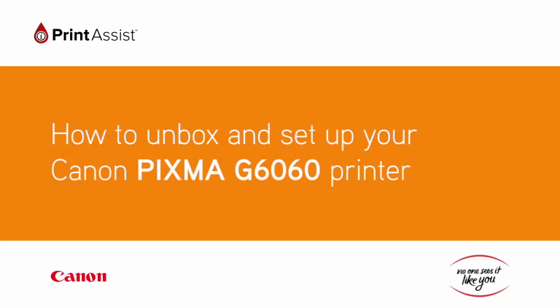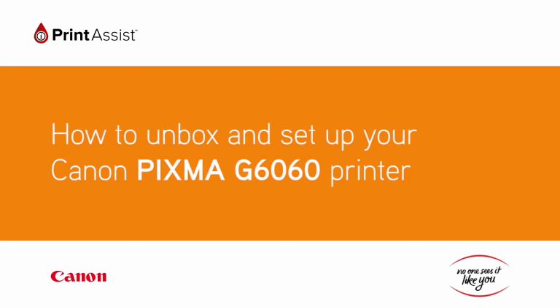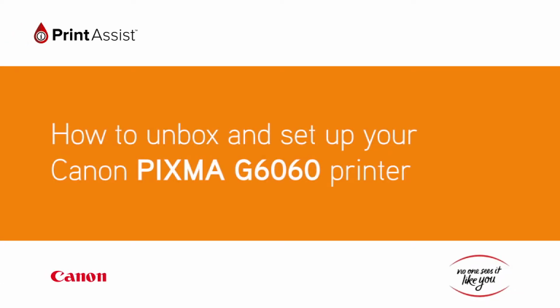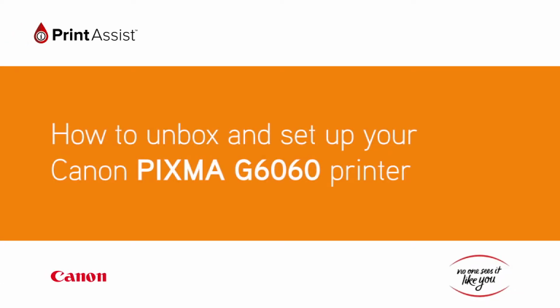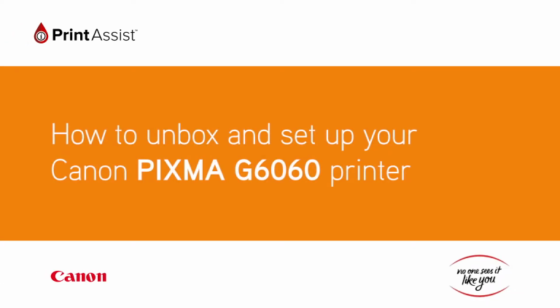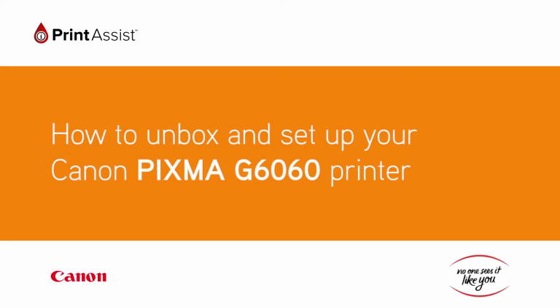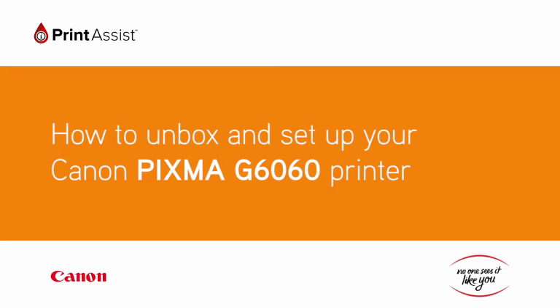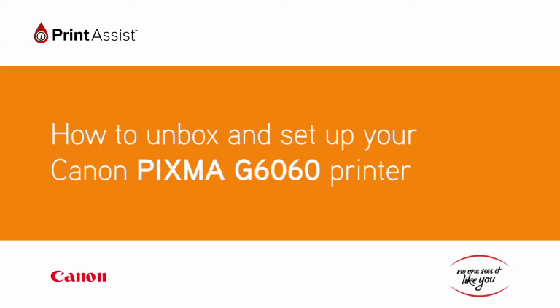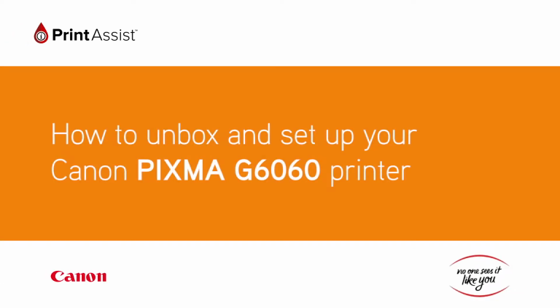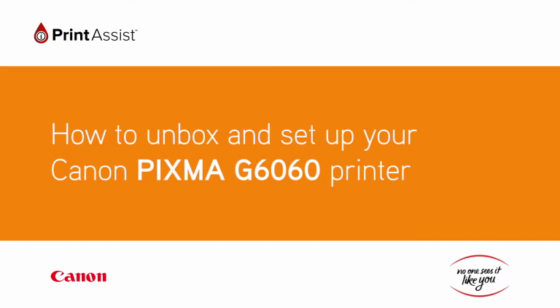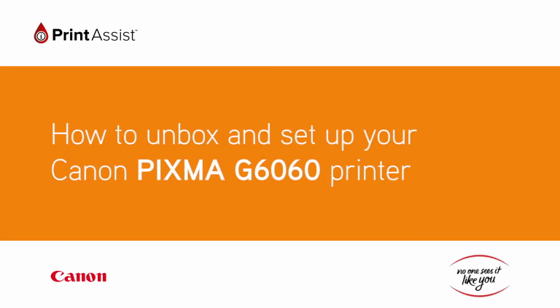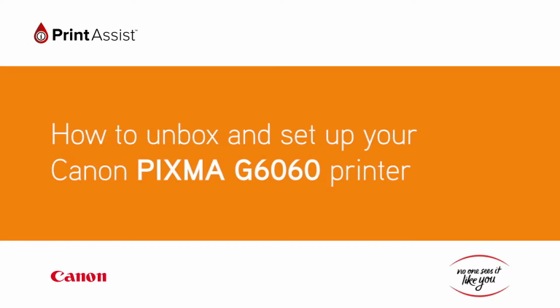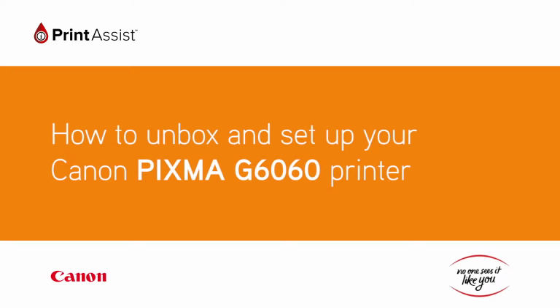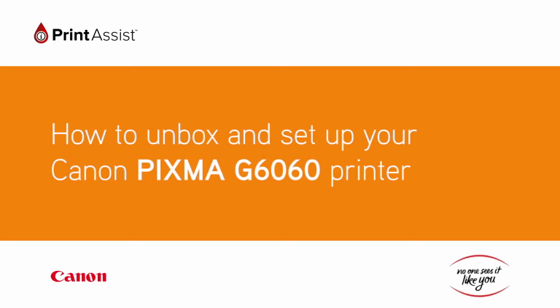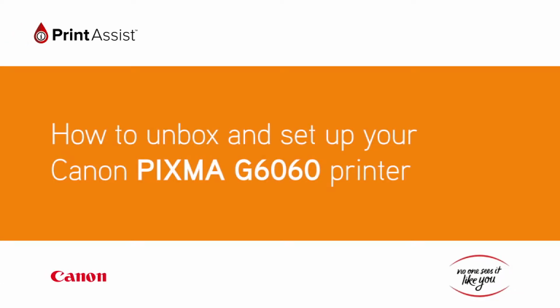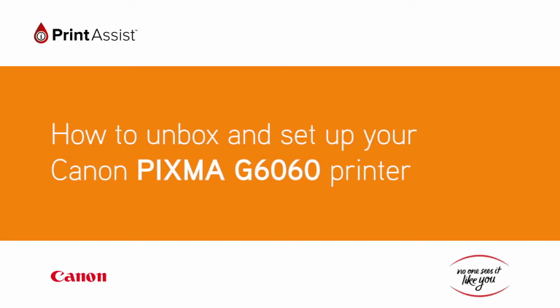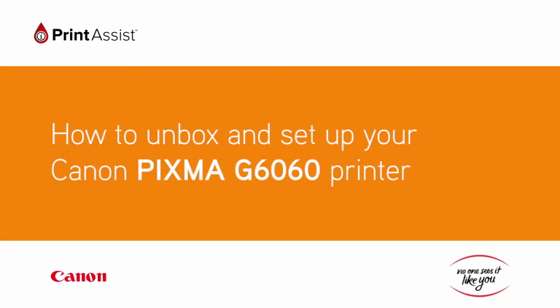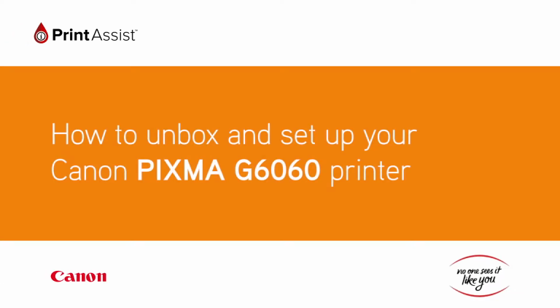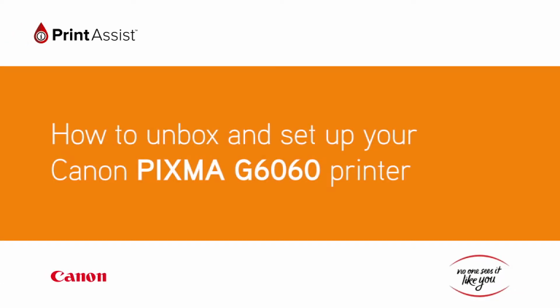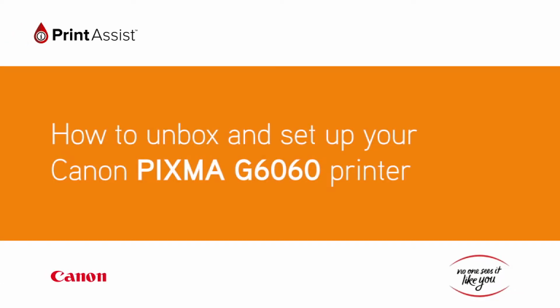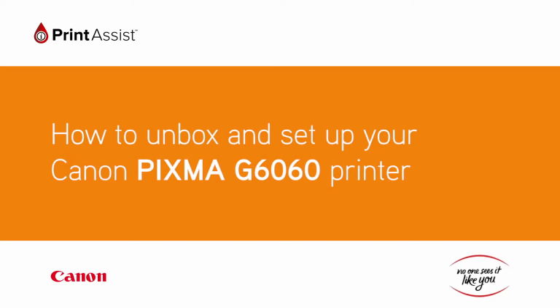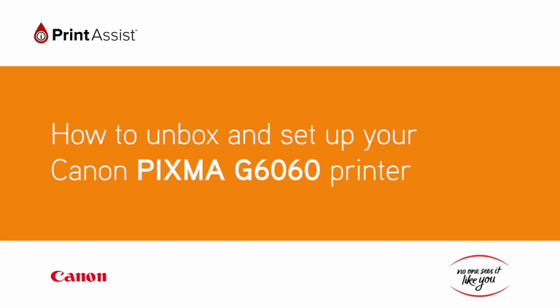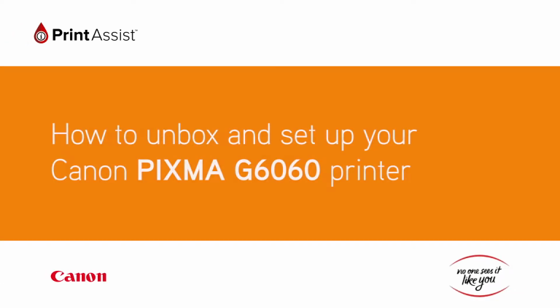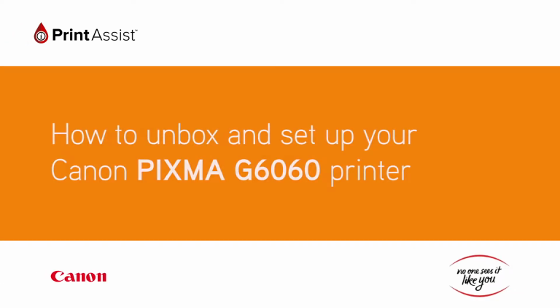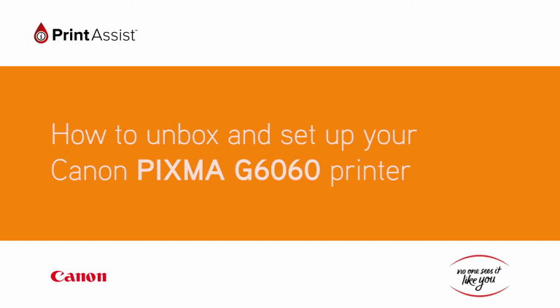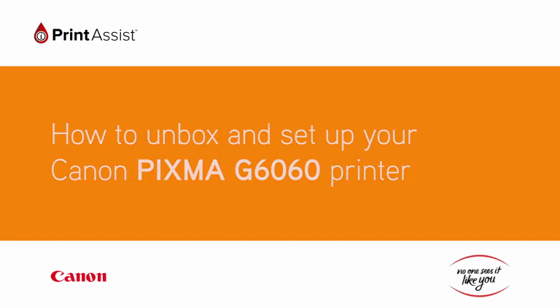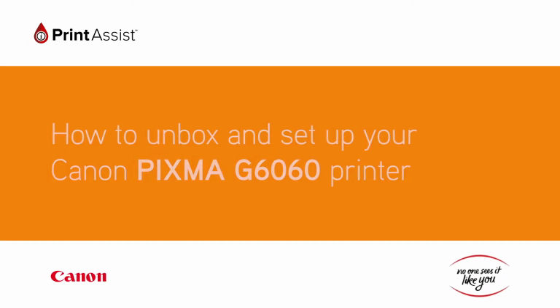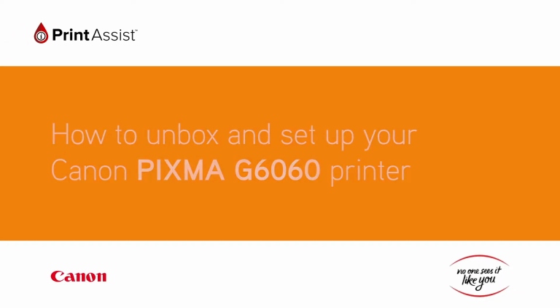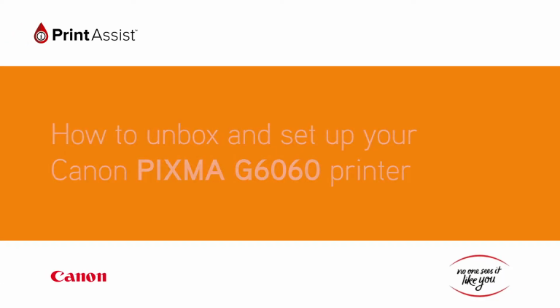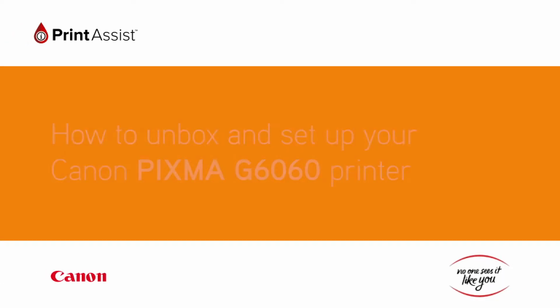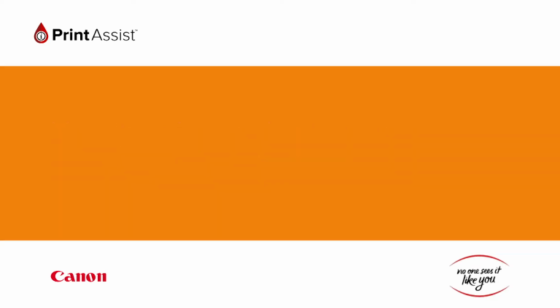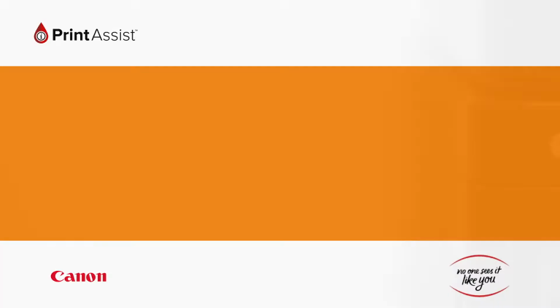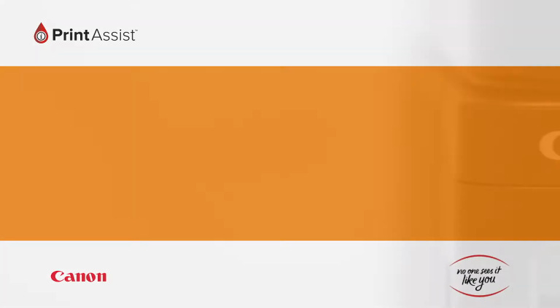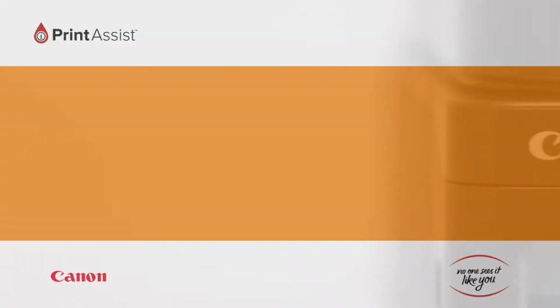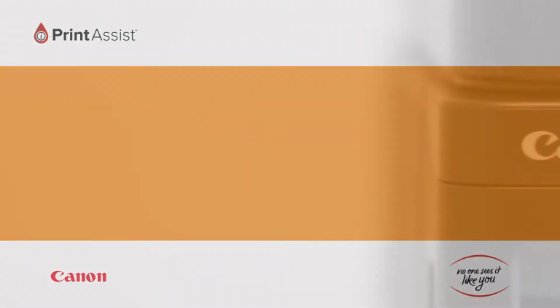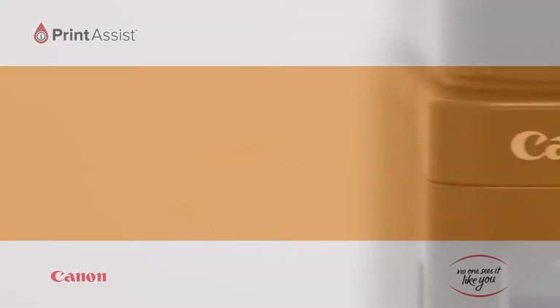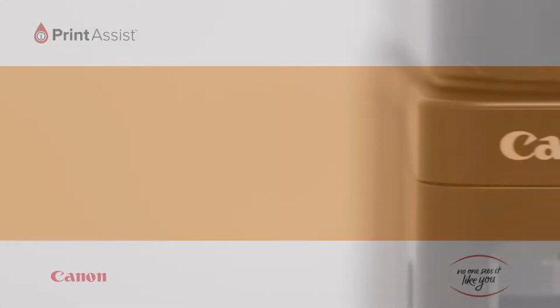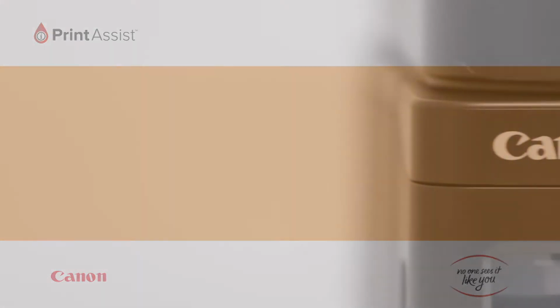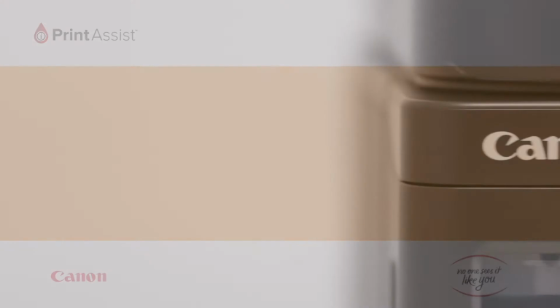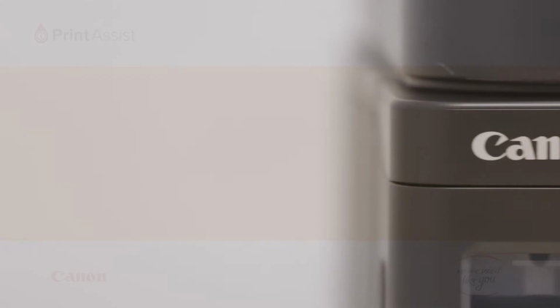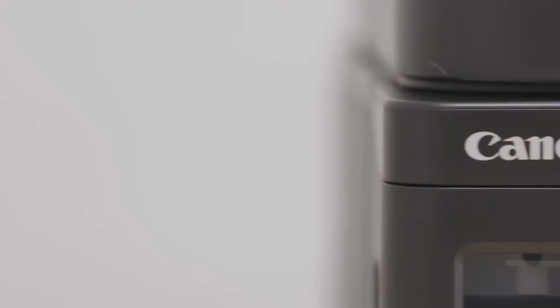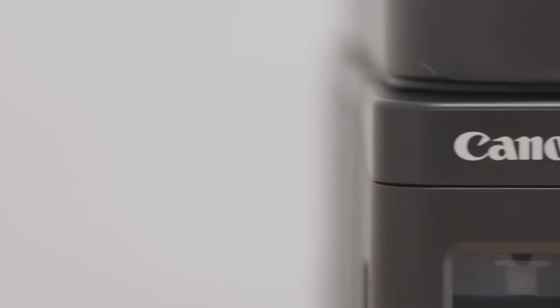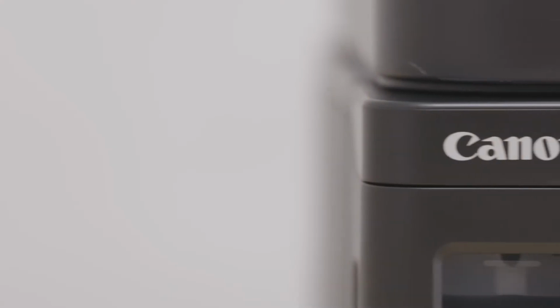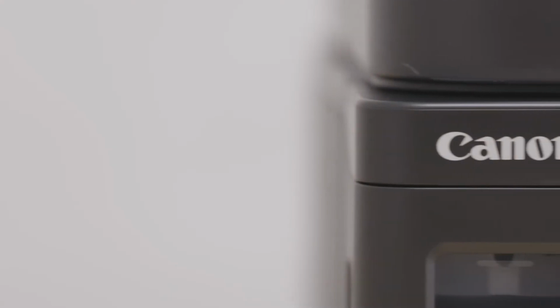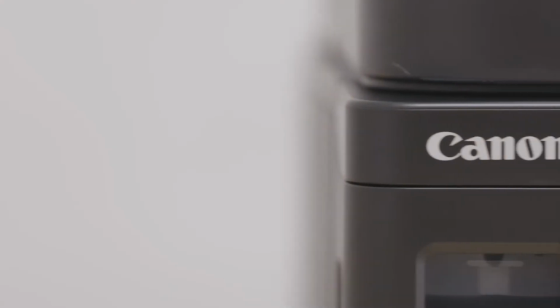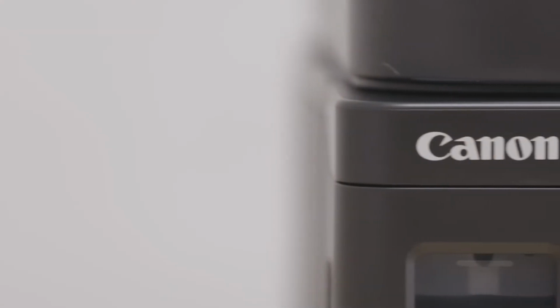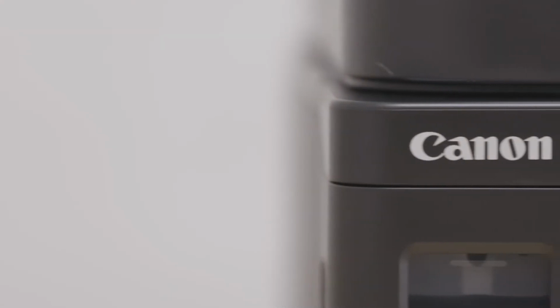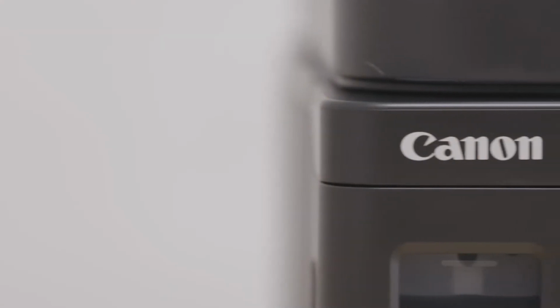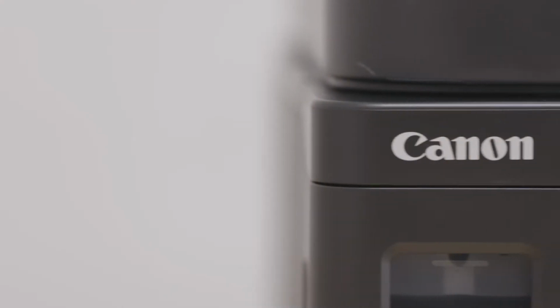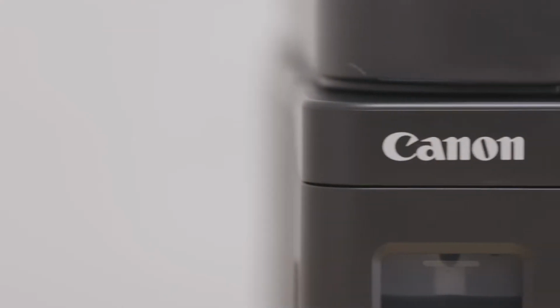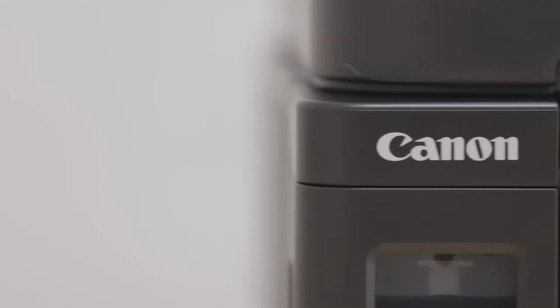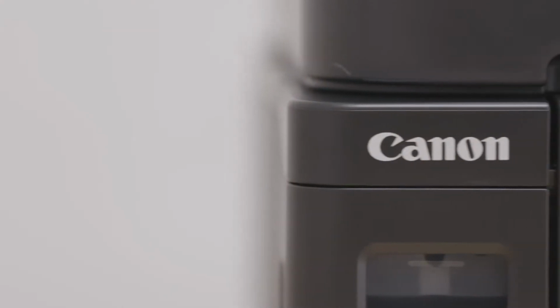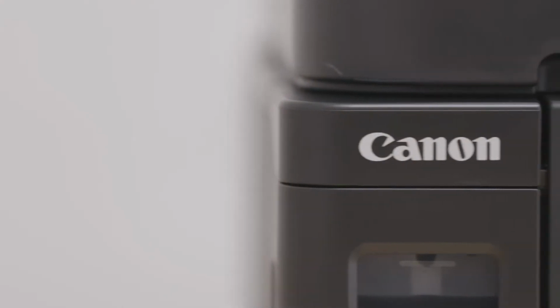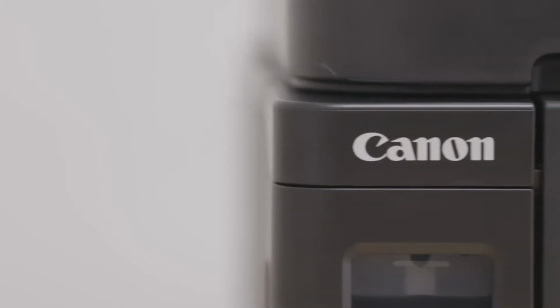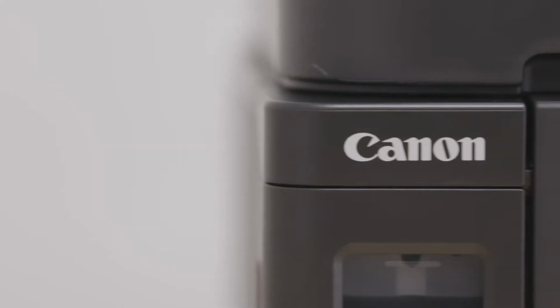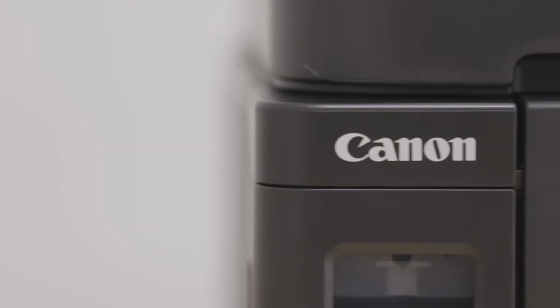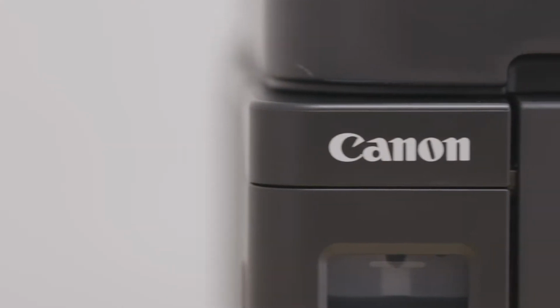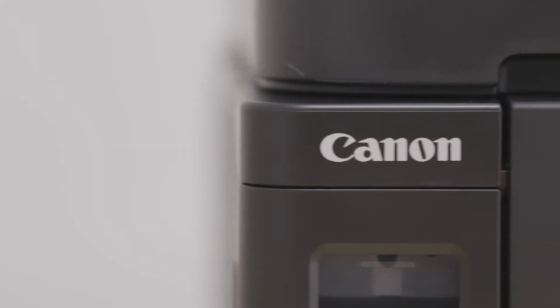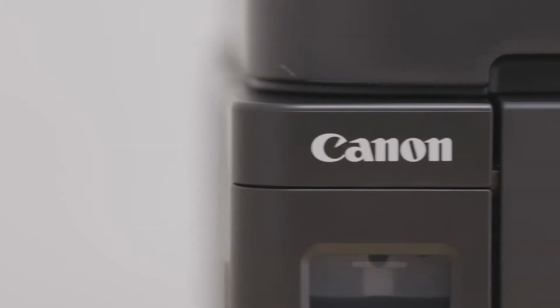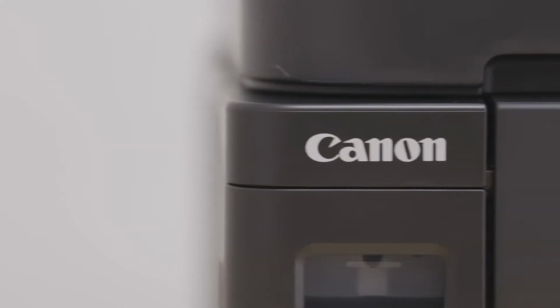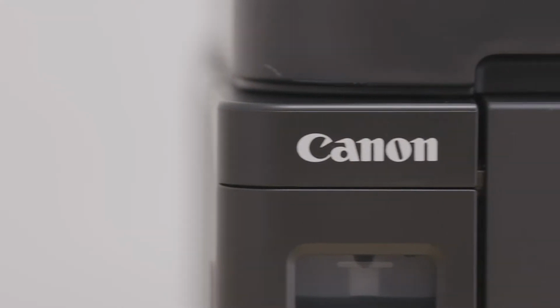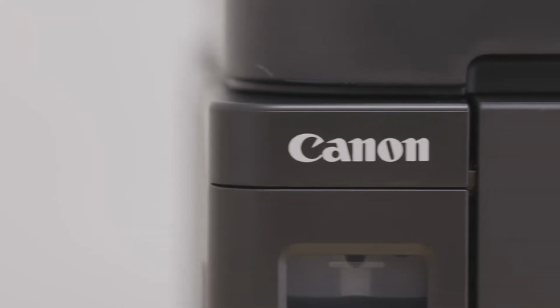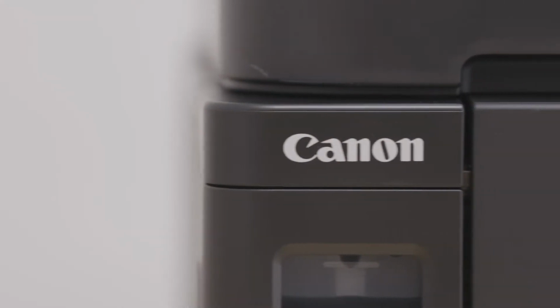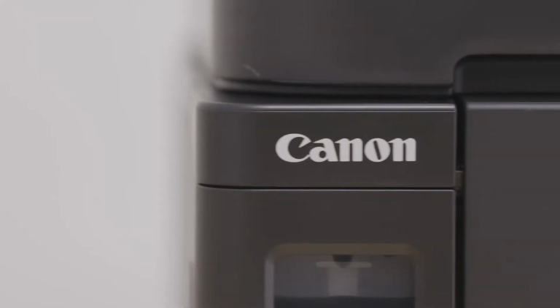Congratulations on your brand new Canon PIXMA G6060 printer. Good choice. Let's get it set up for you.